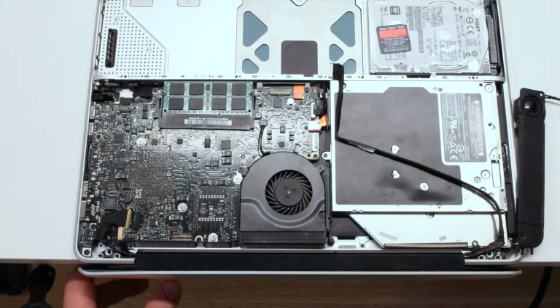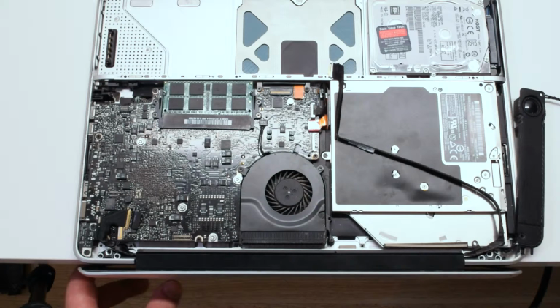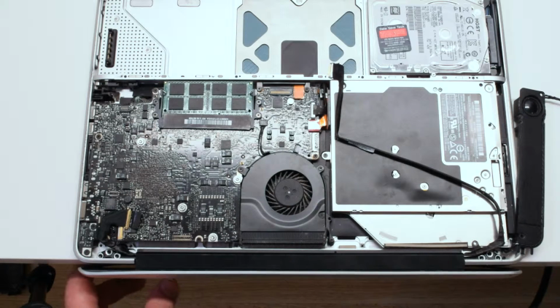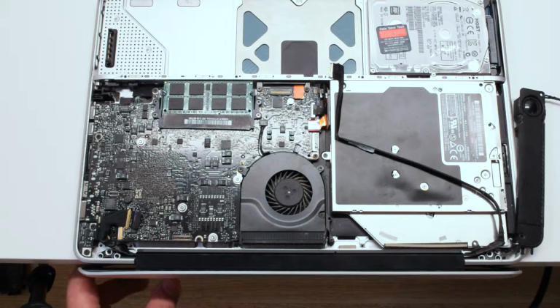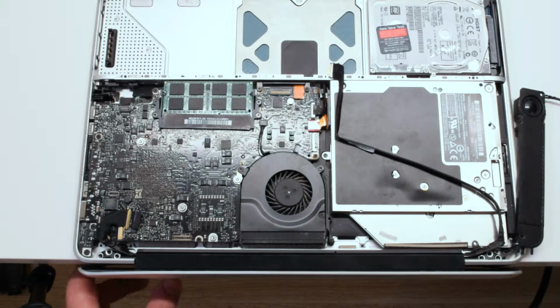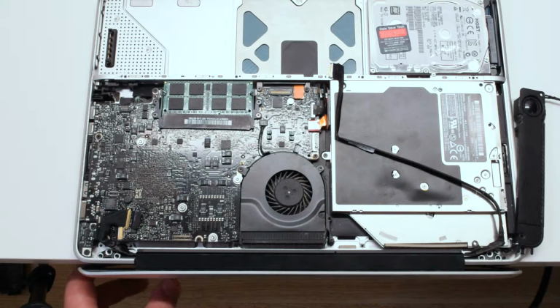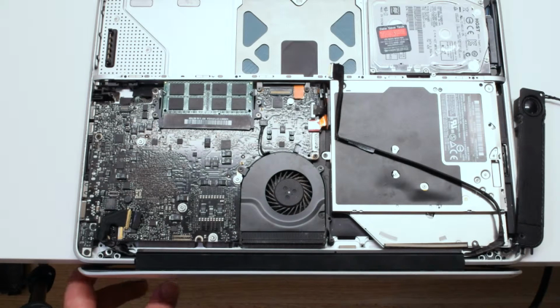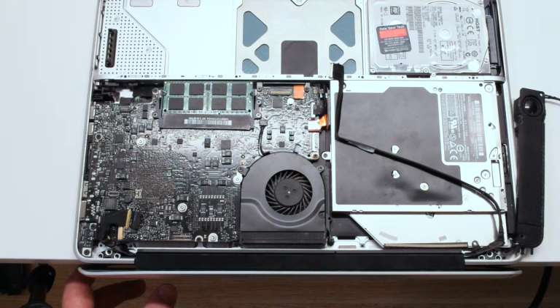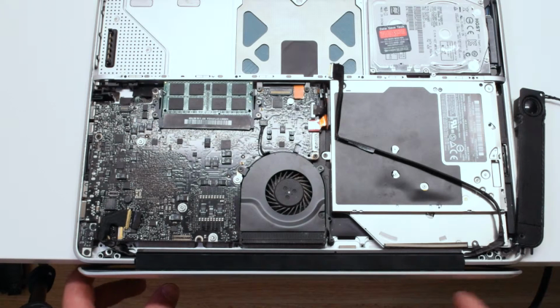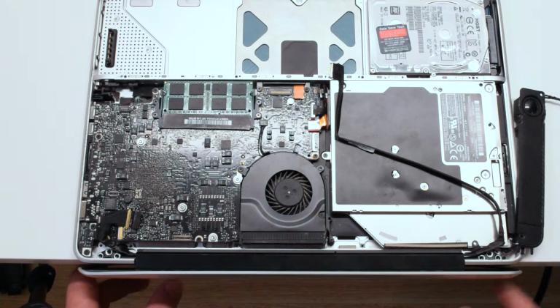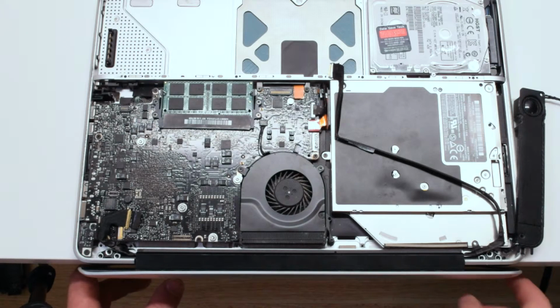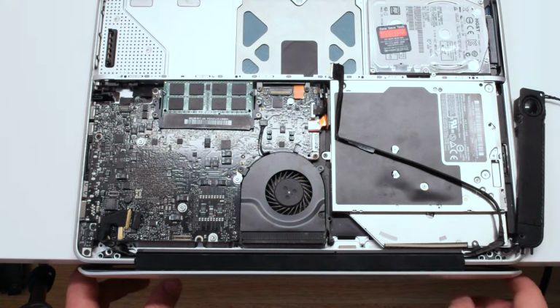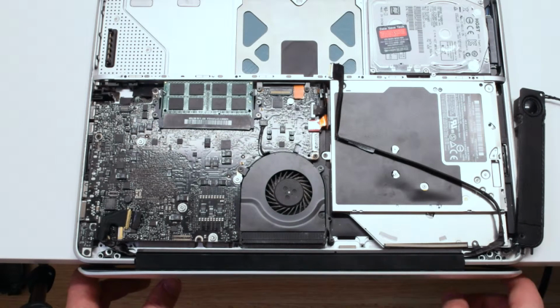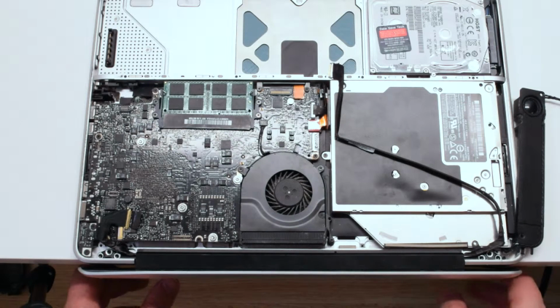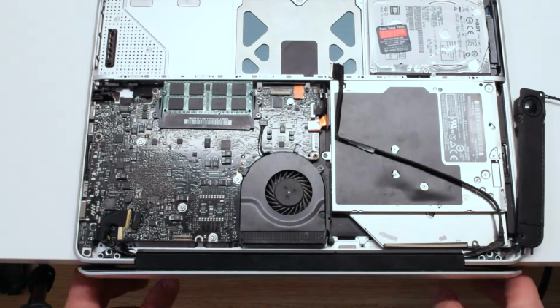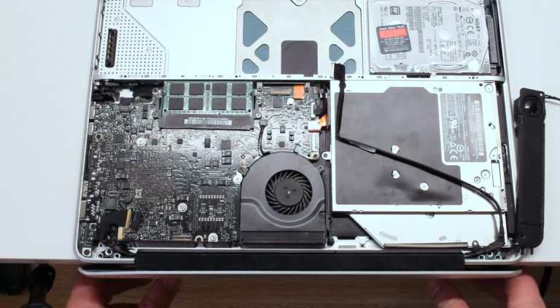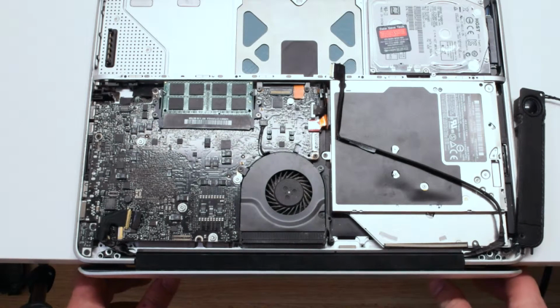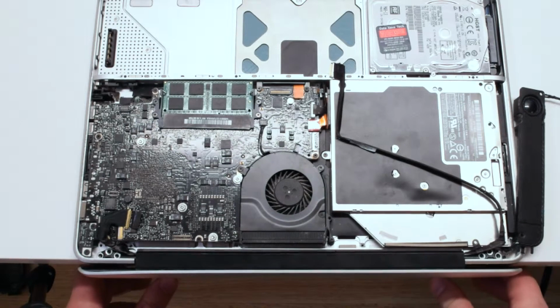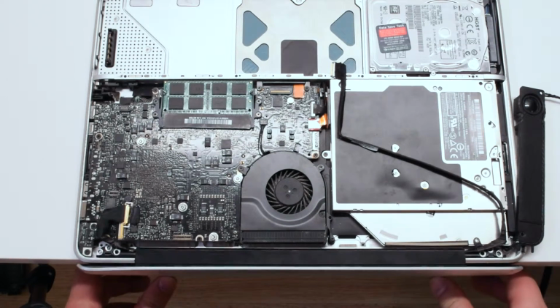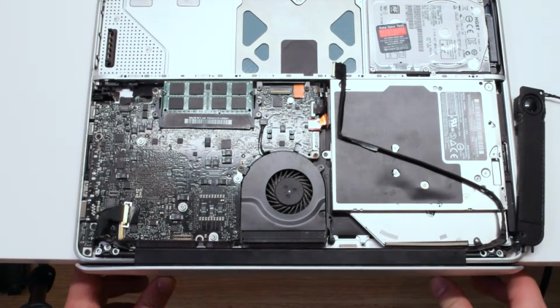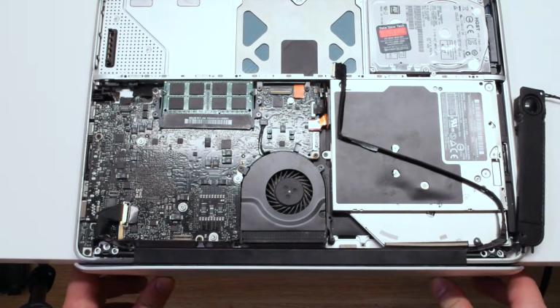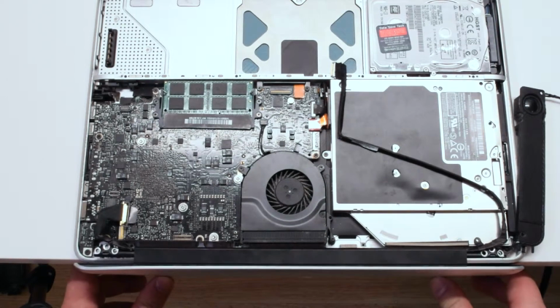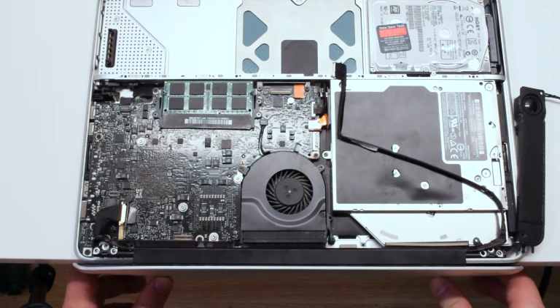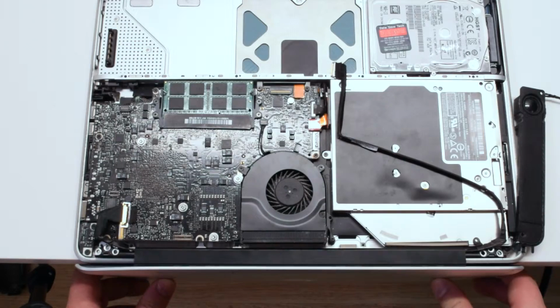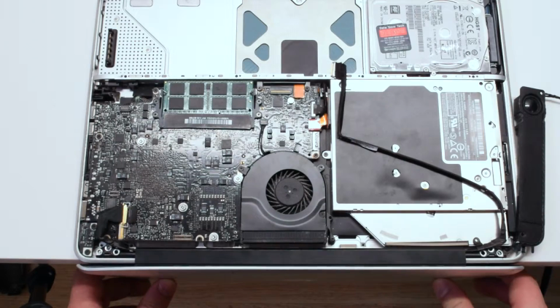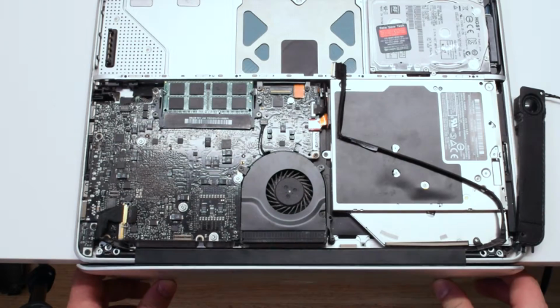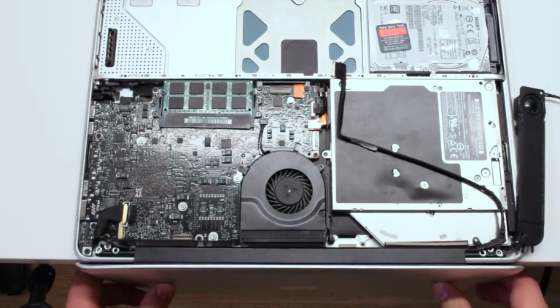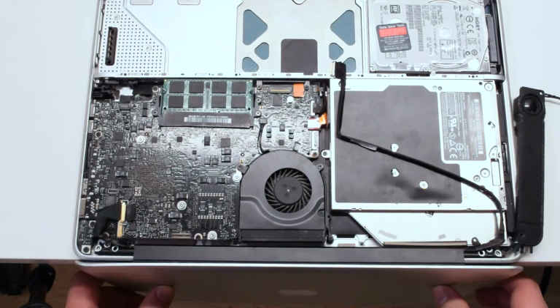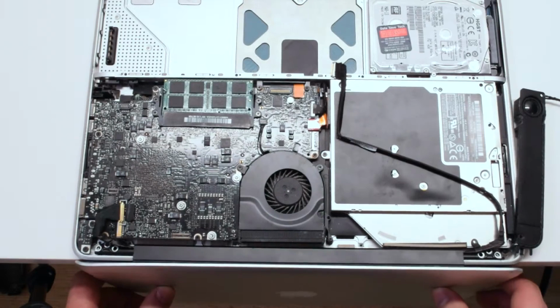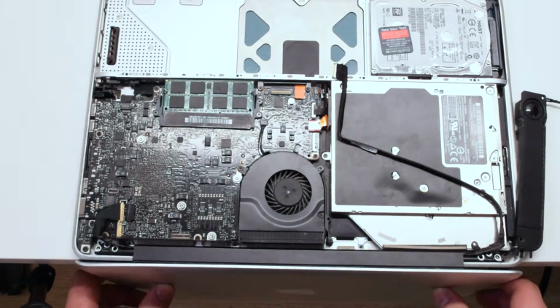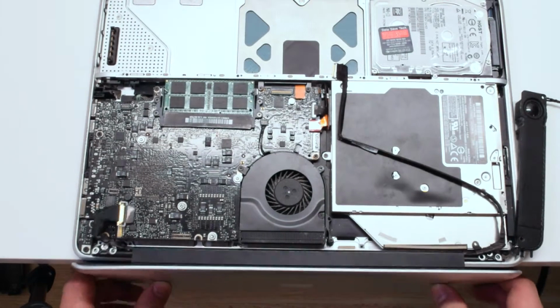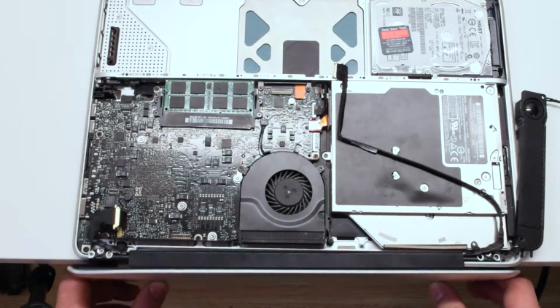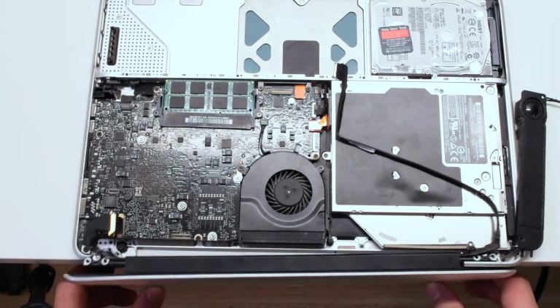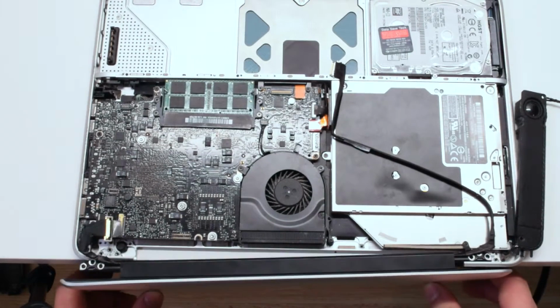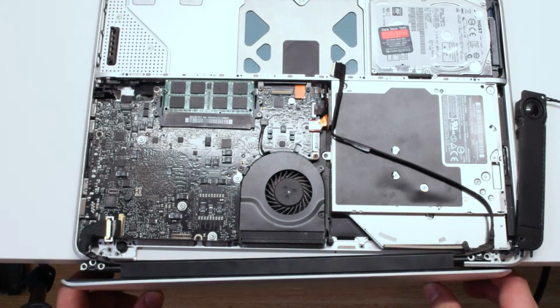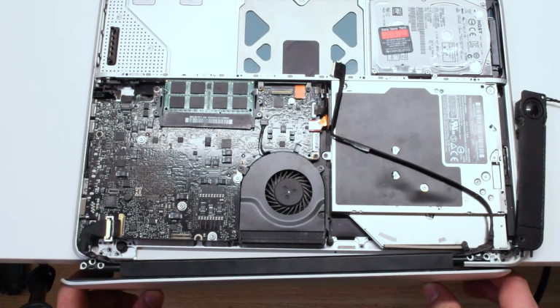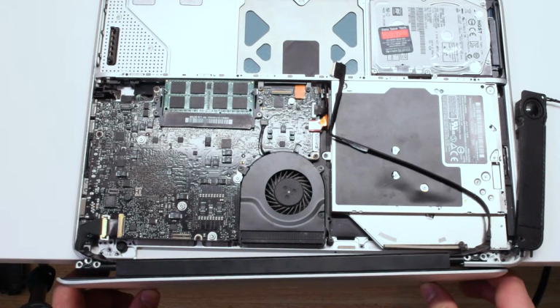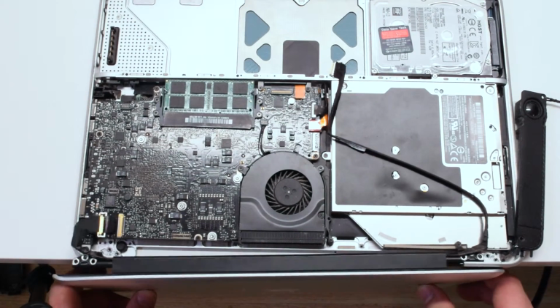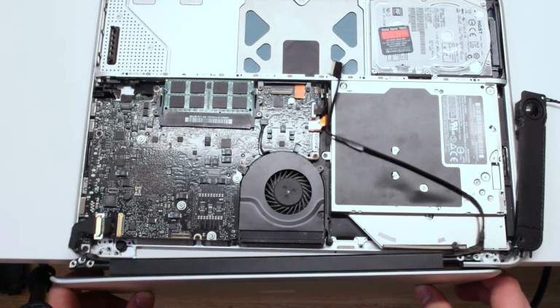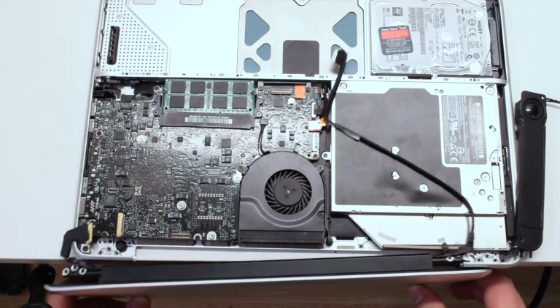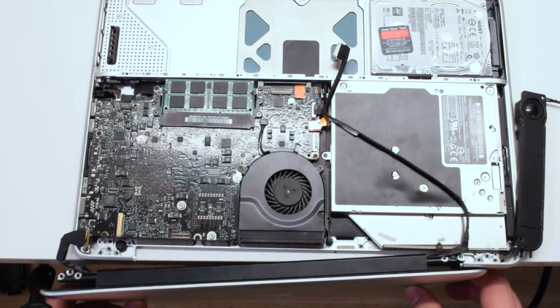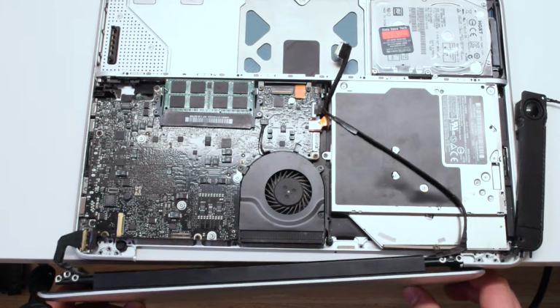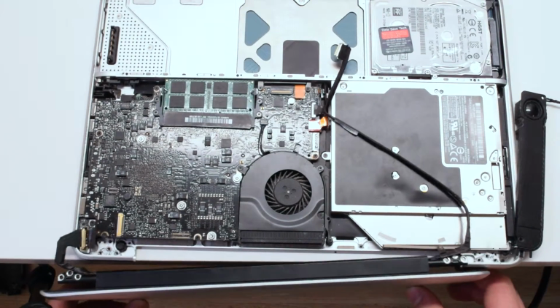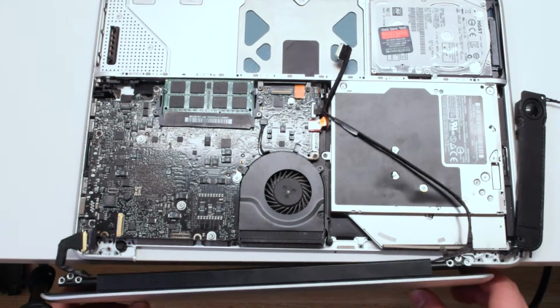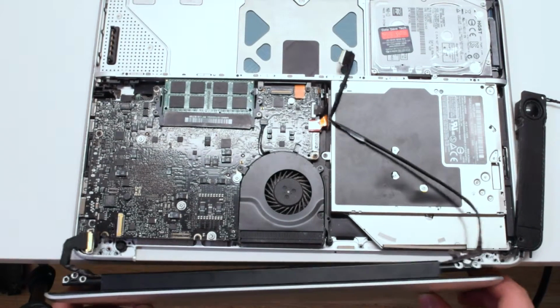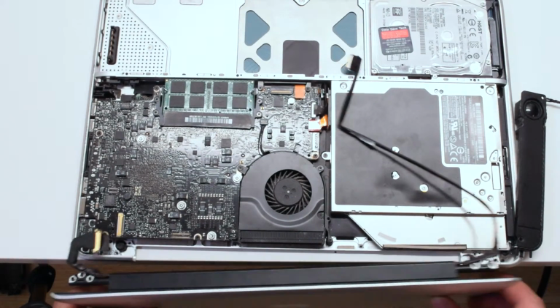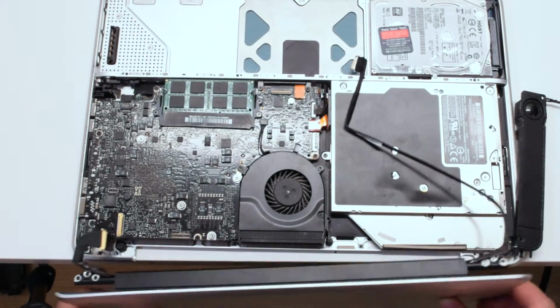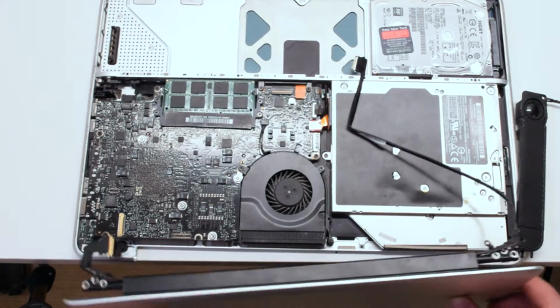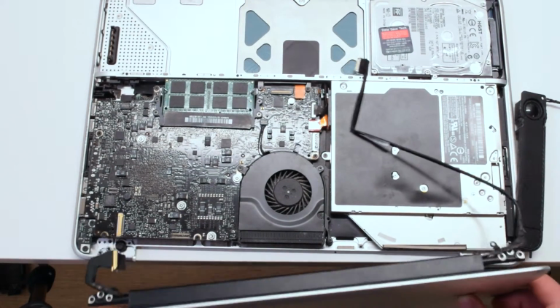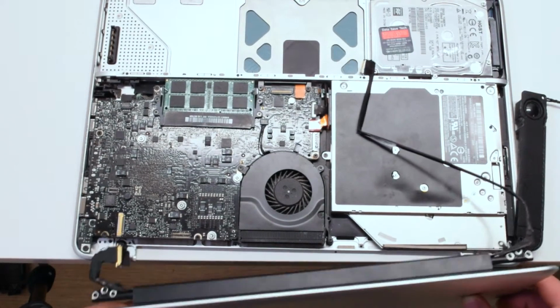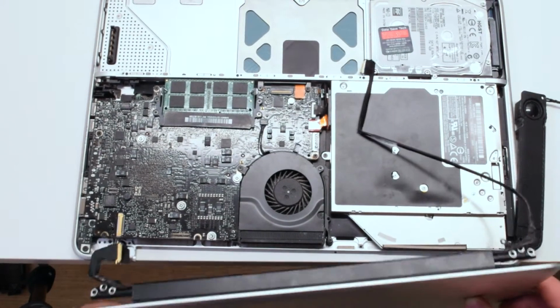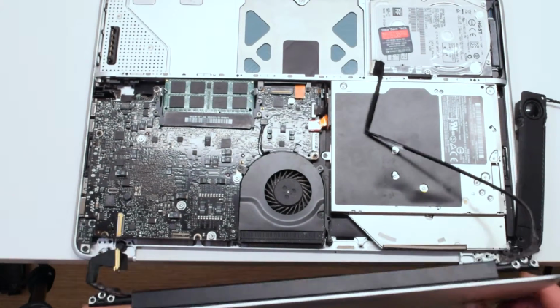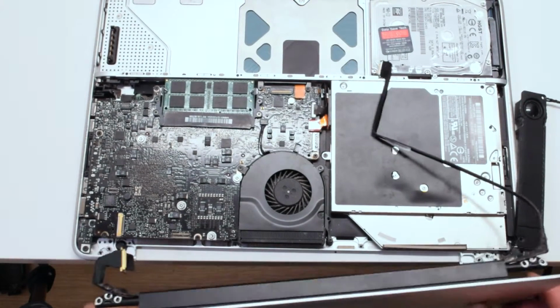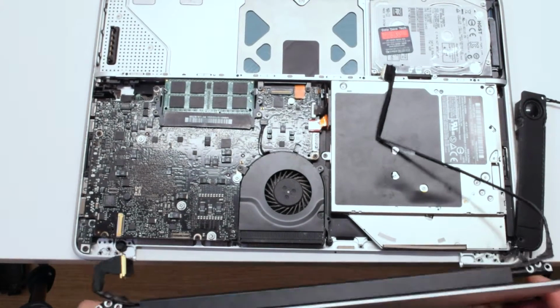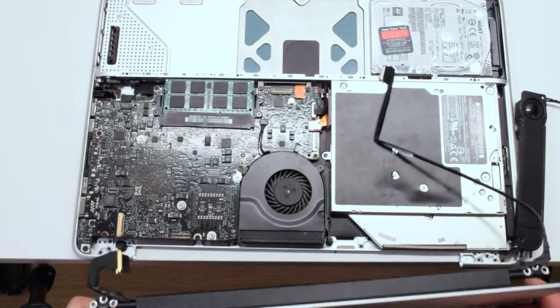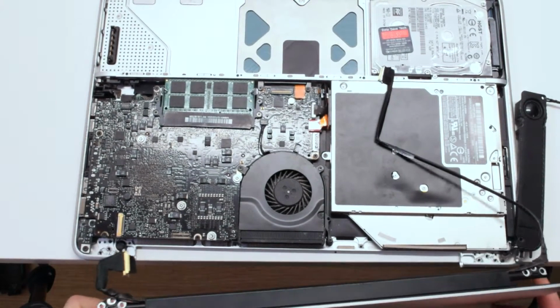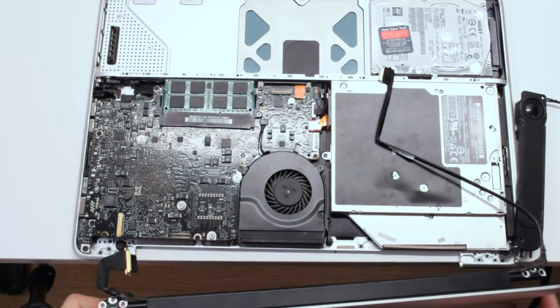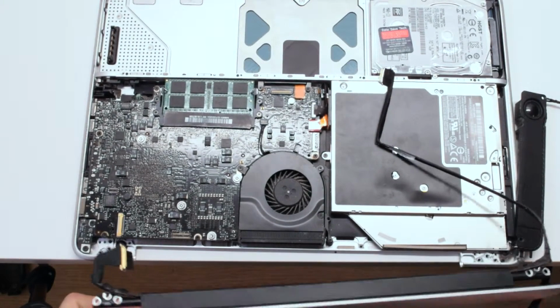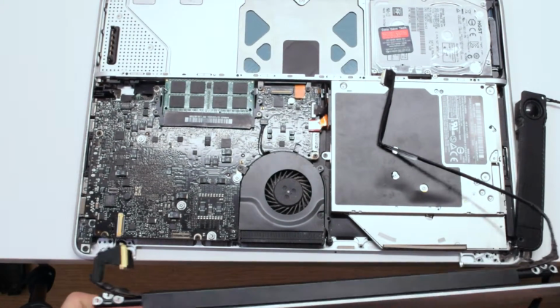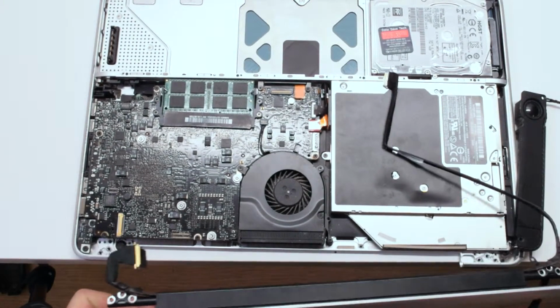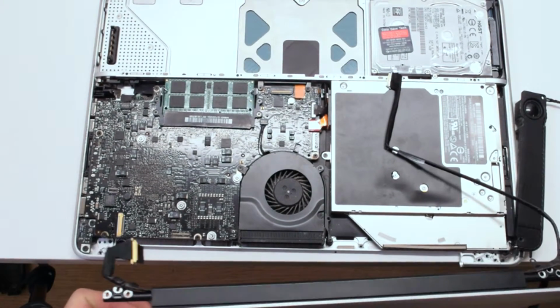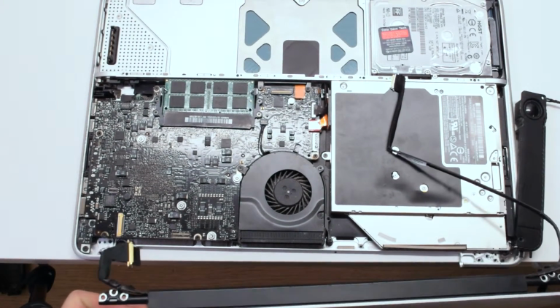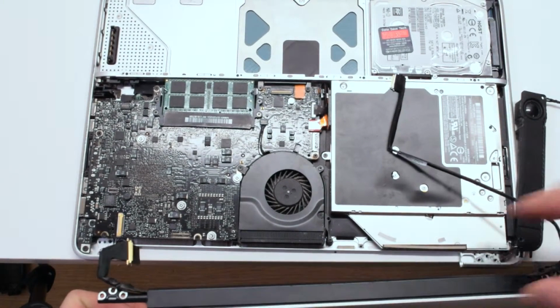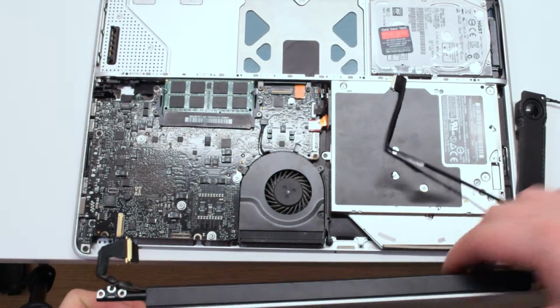Lift the LCD right up and it will separate from the MacBook lower case.